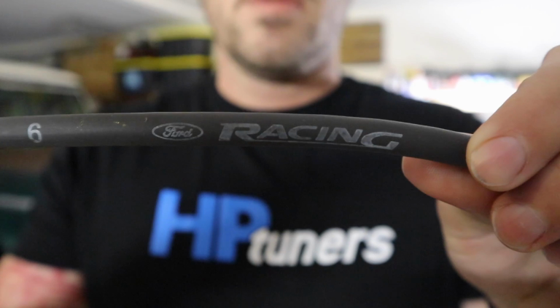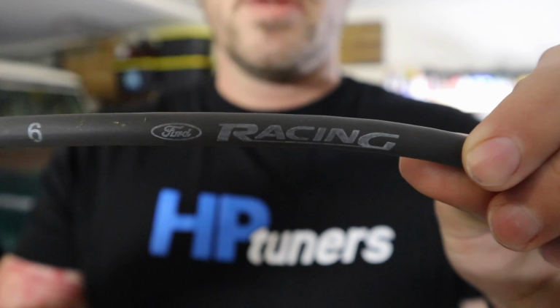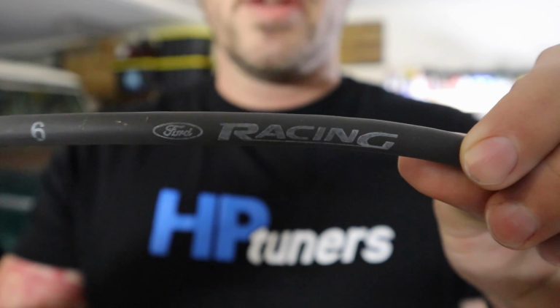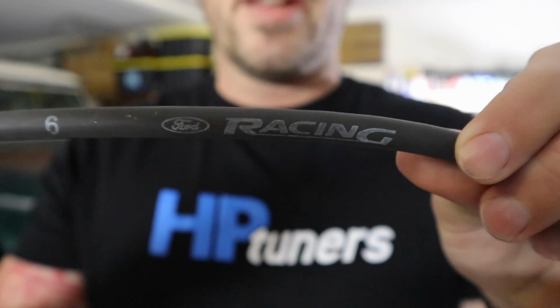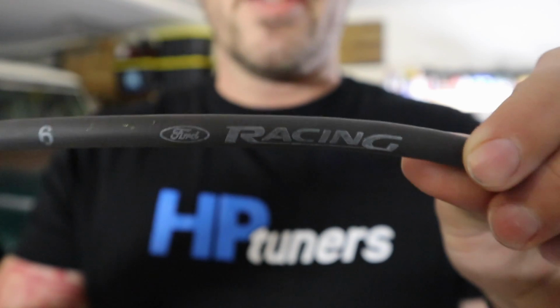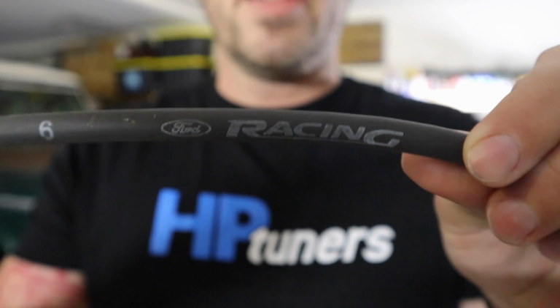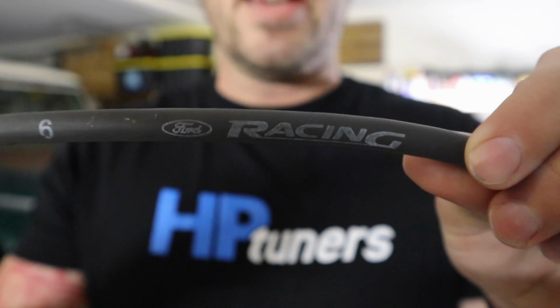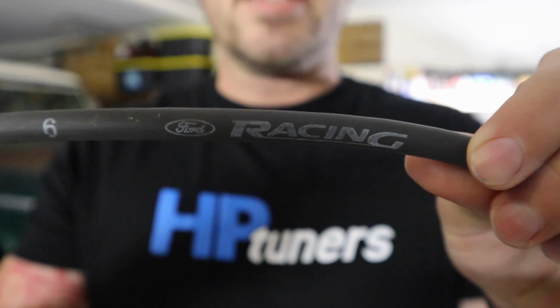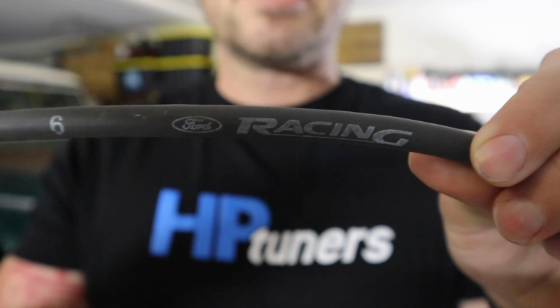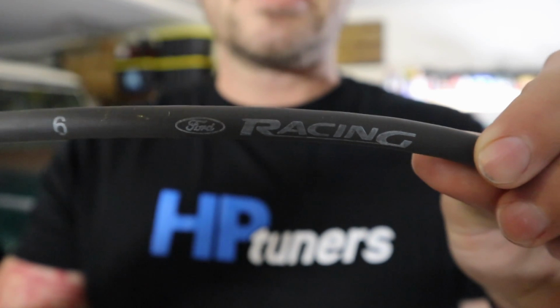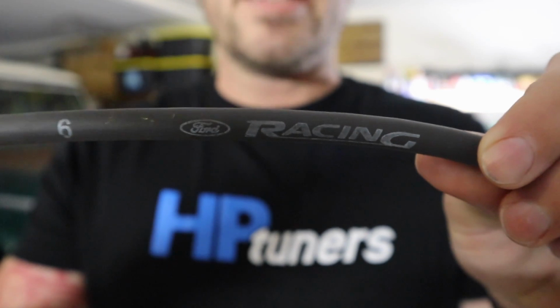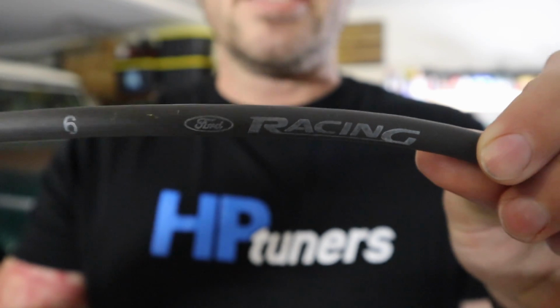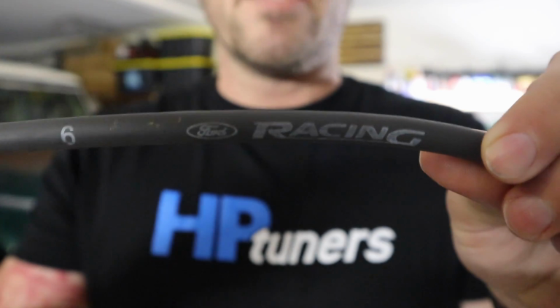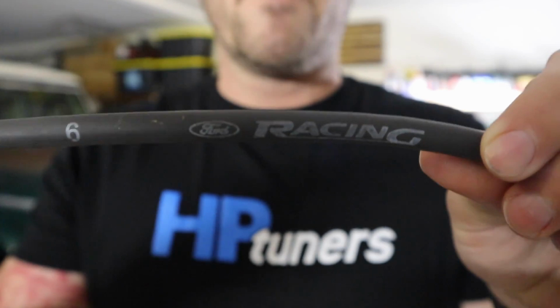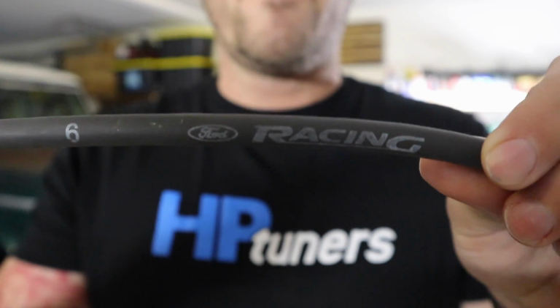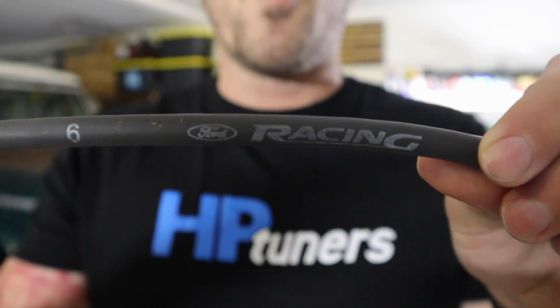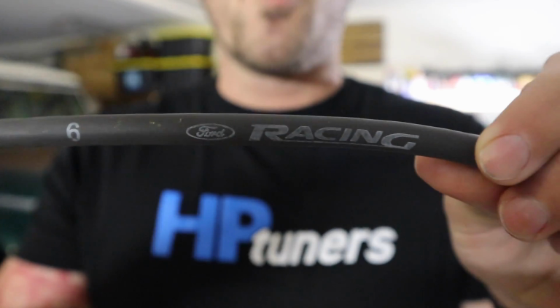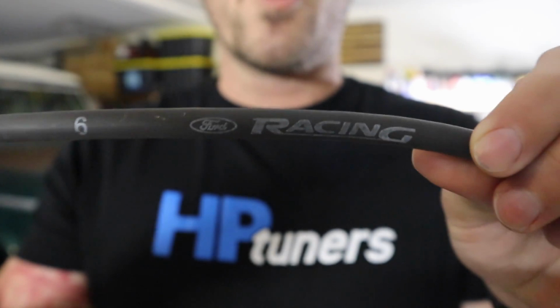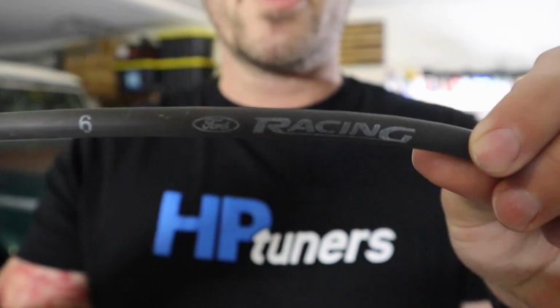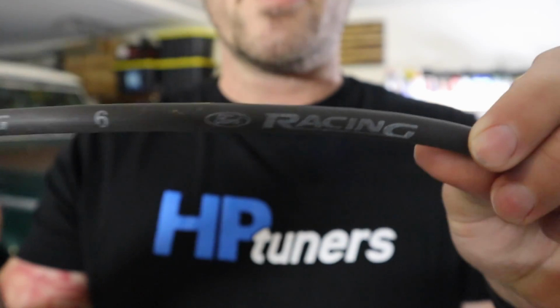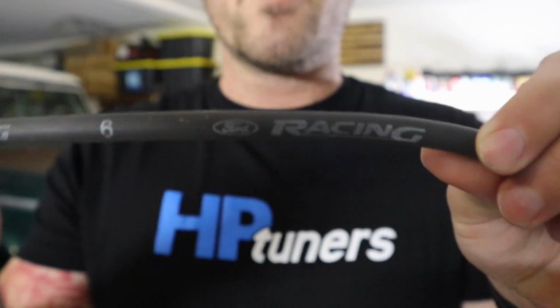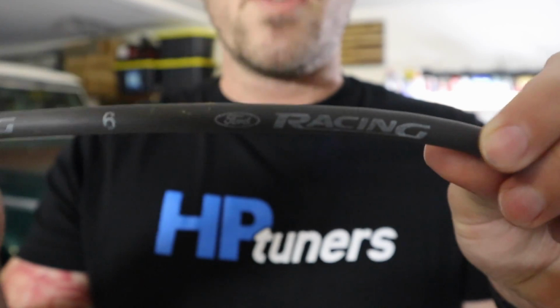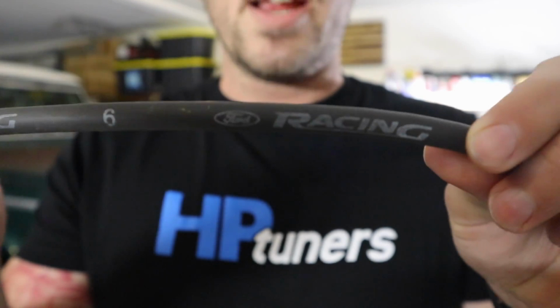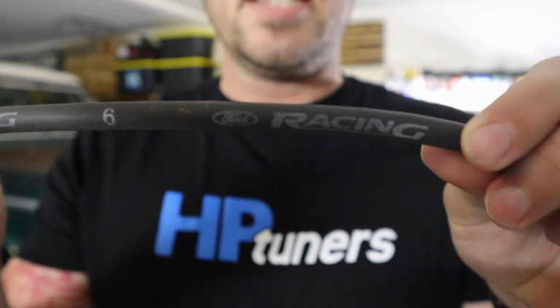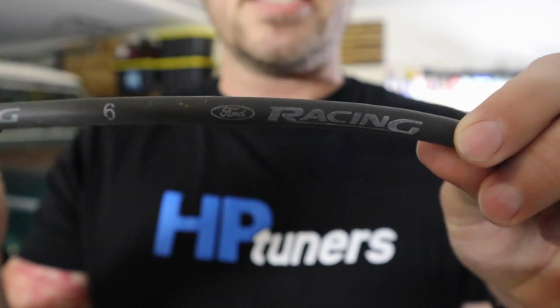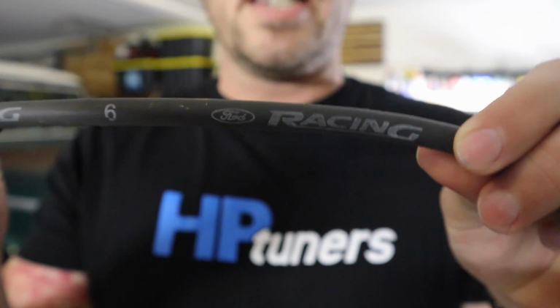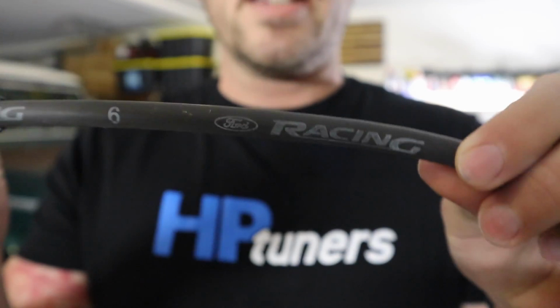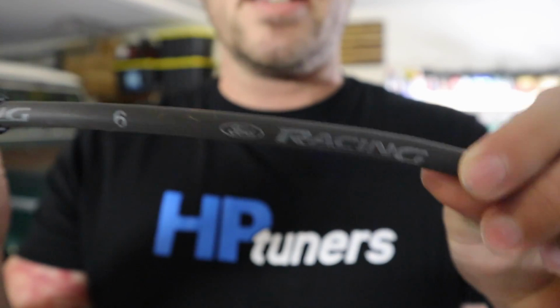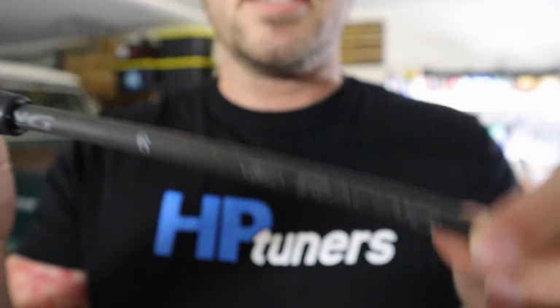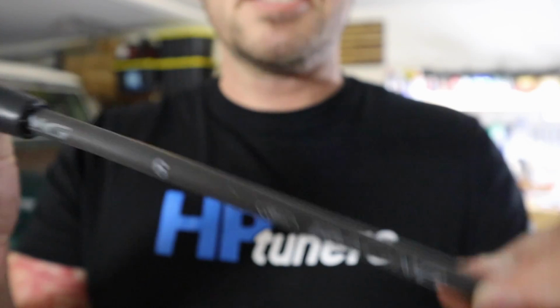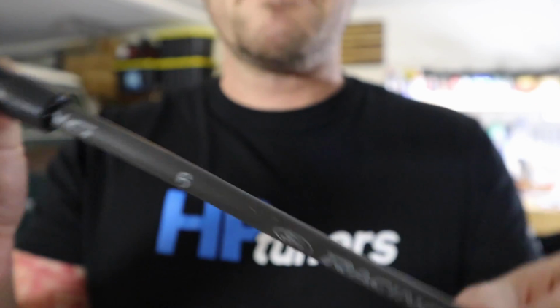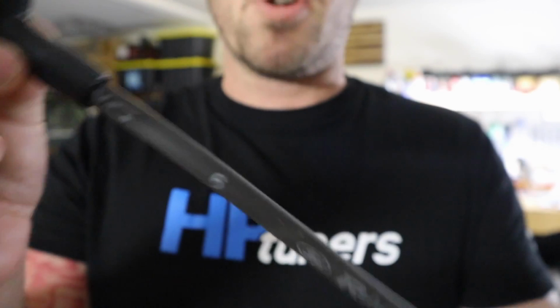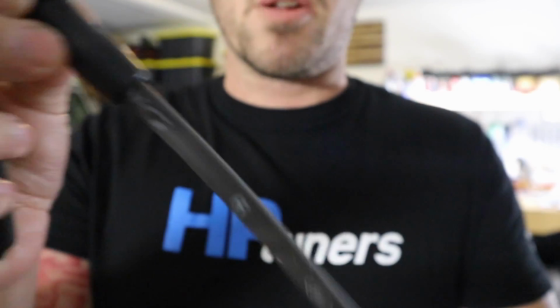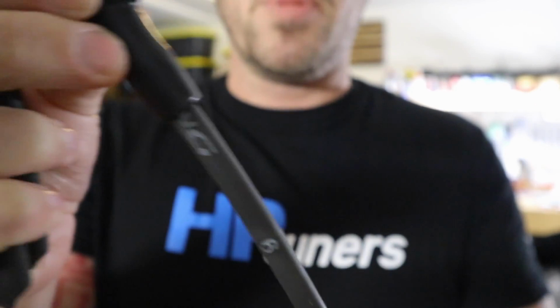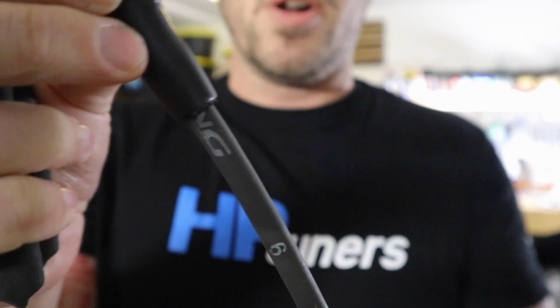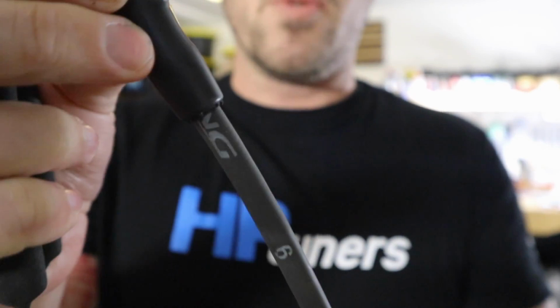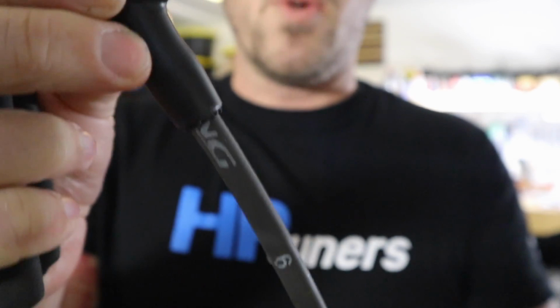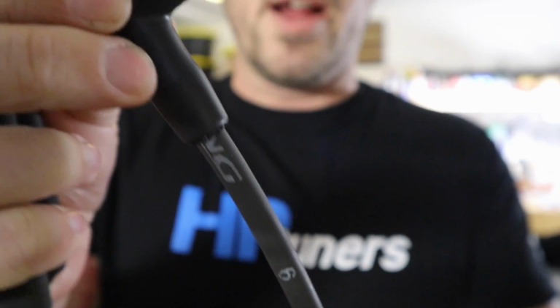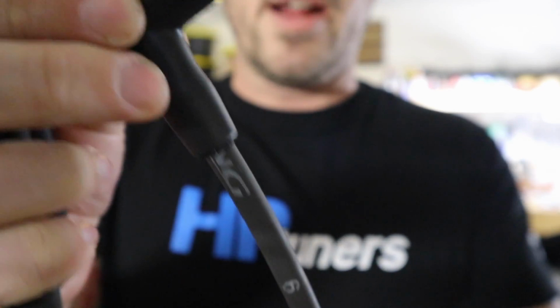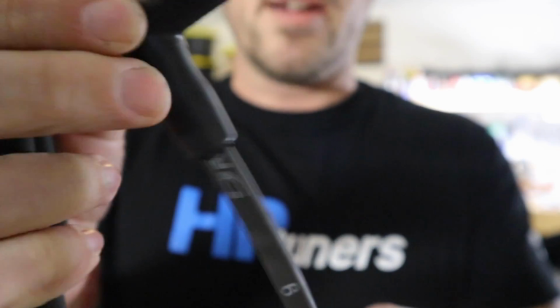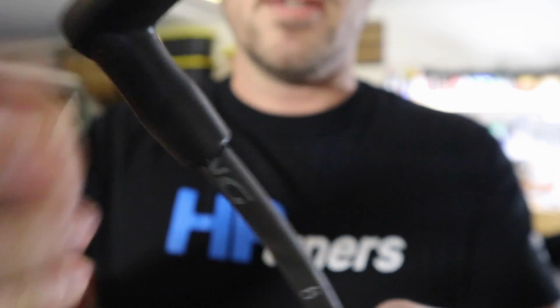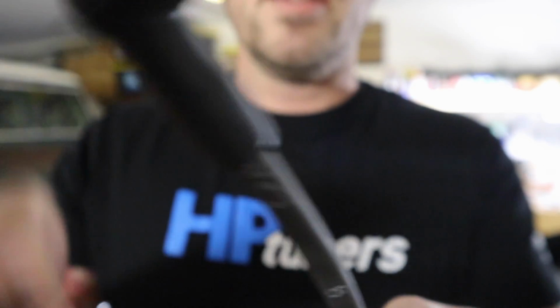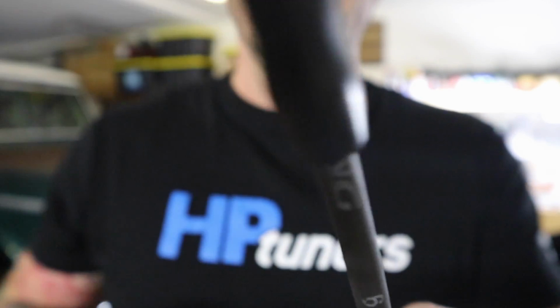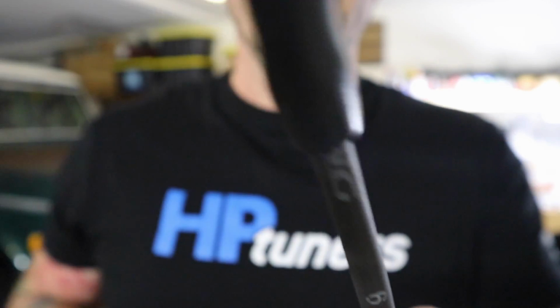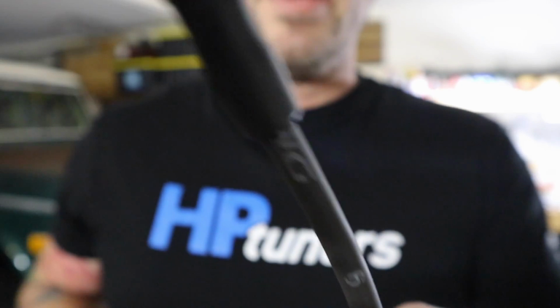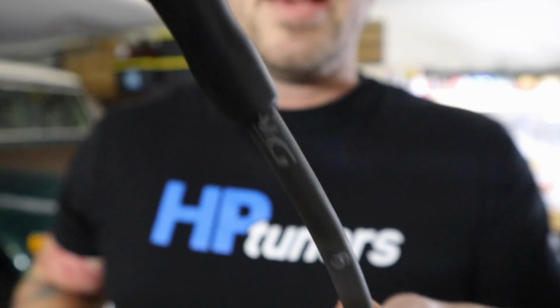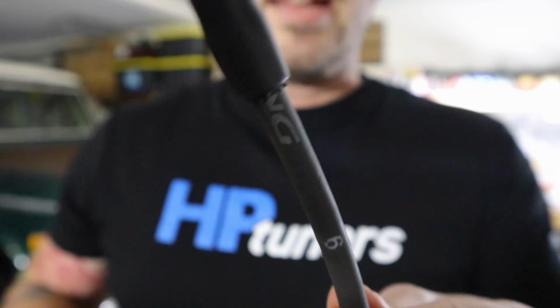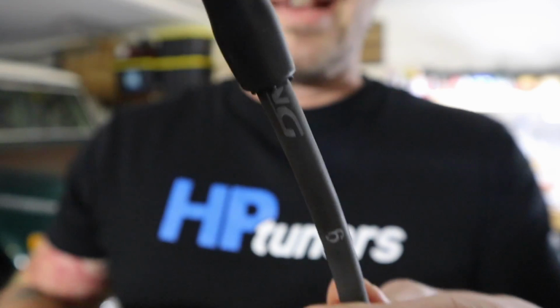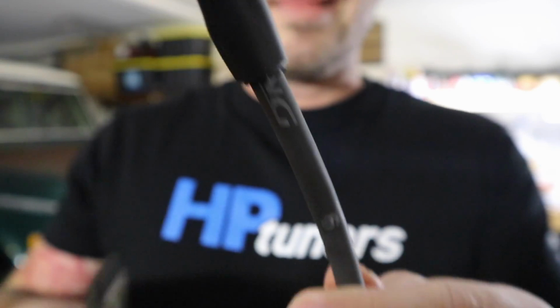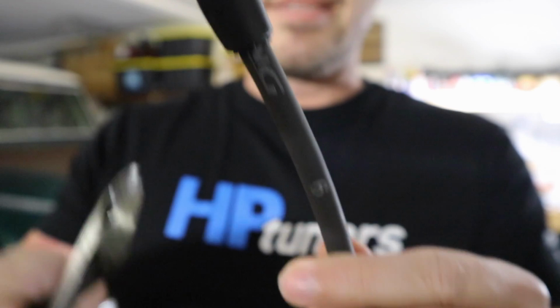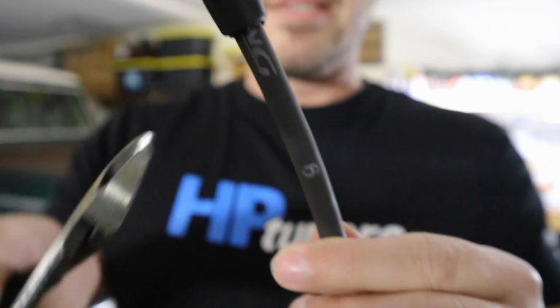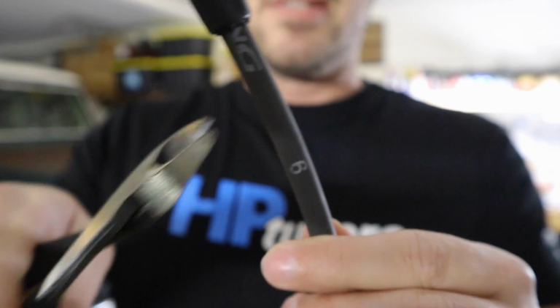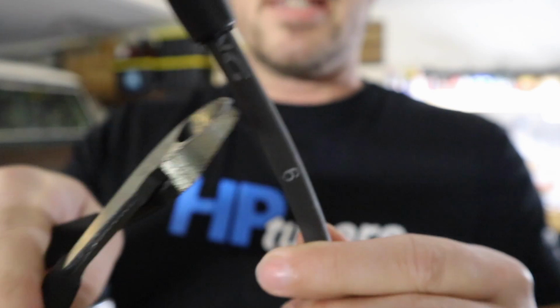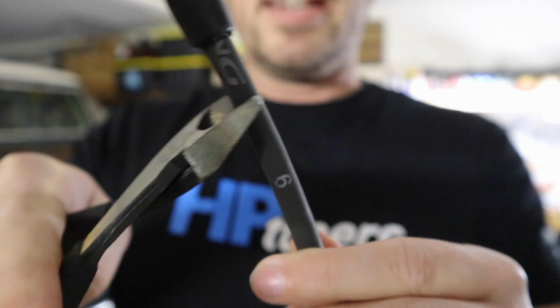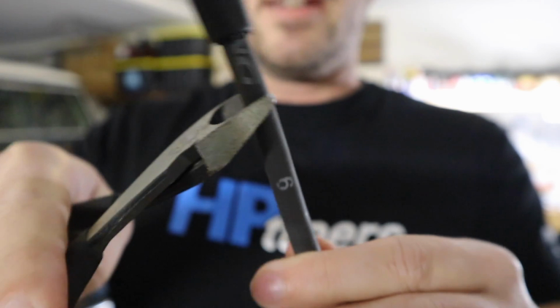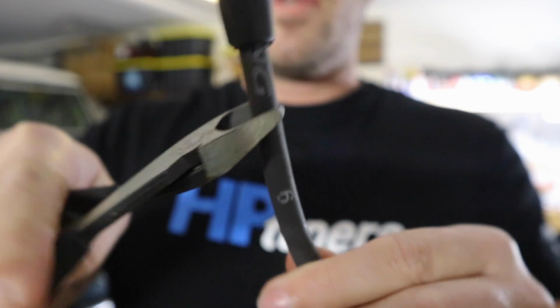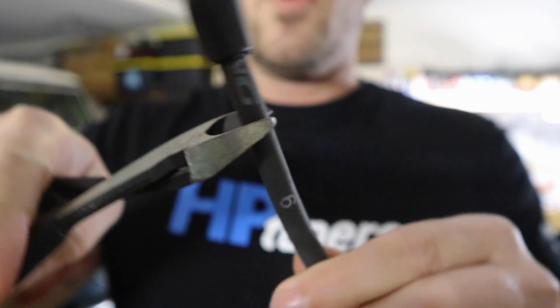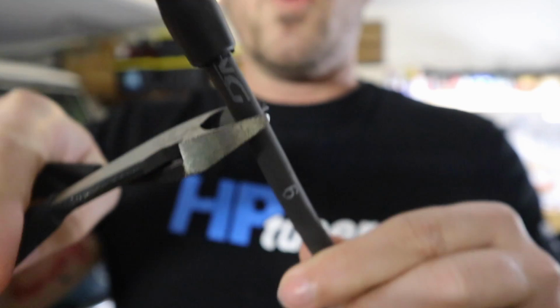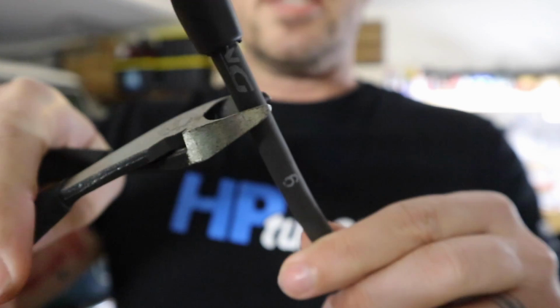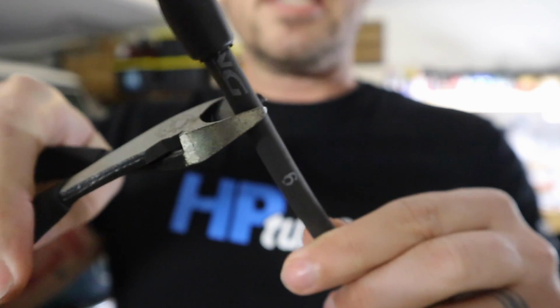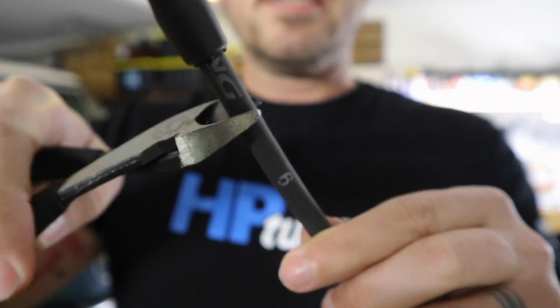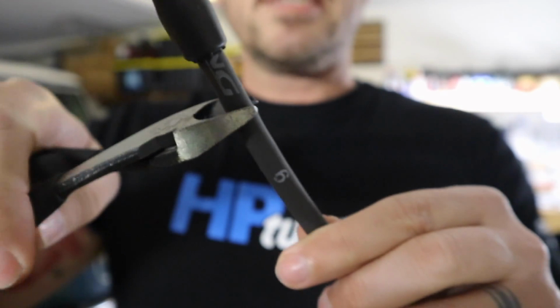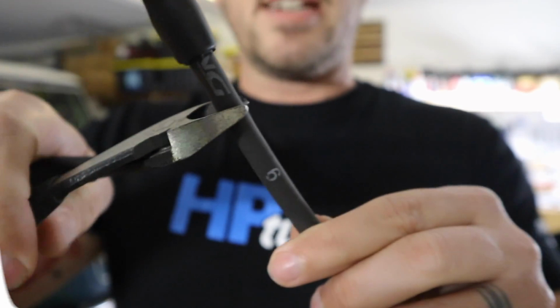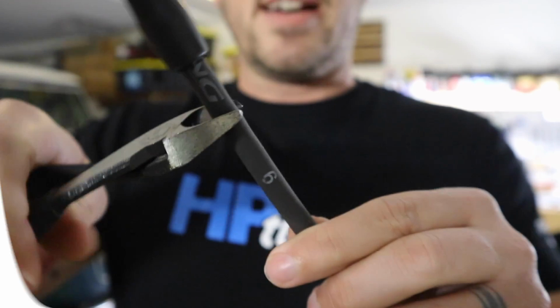Now this is a Ford Racing spark plug wire, and let's look at what's inside.